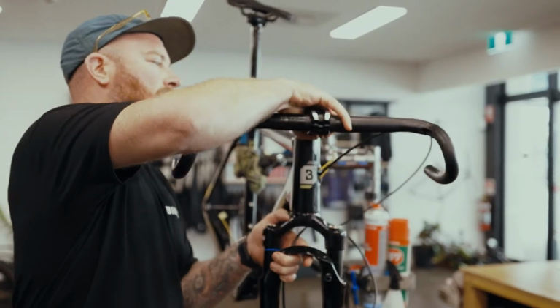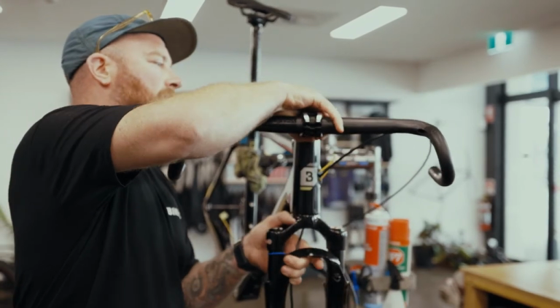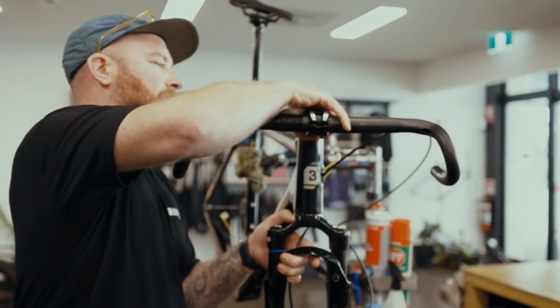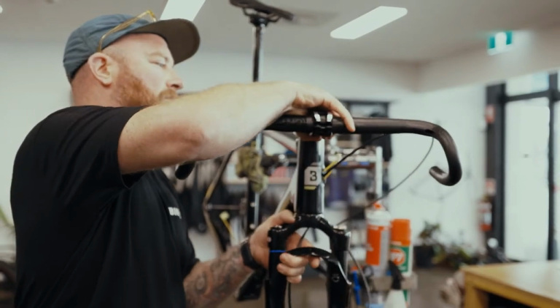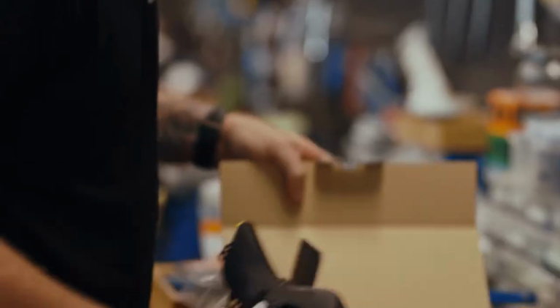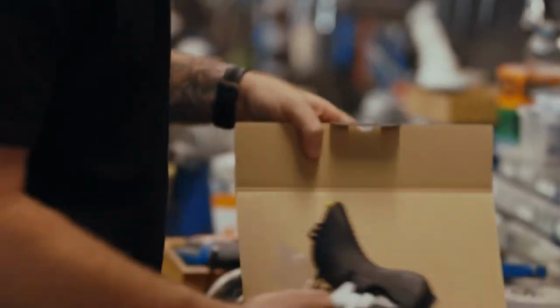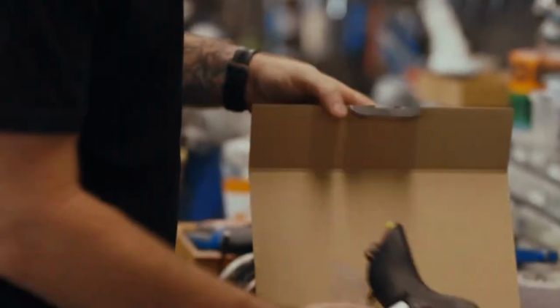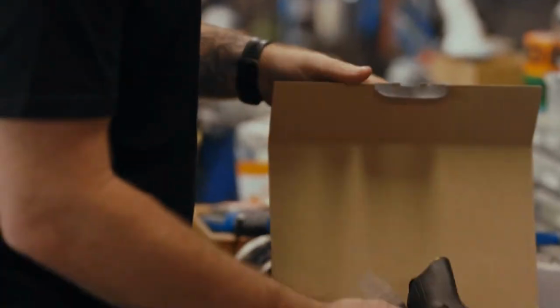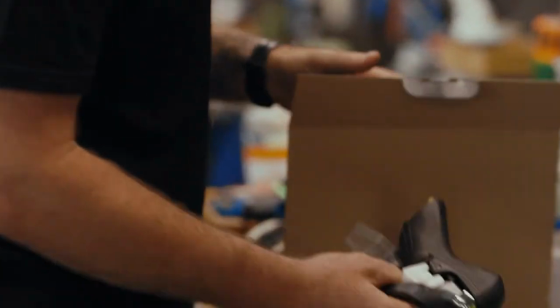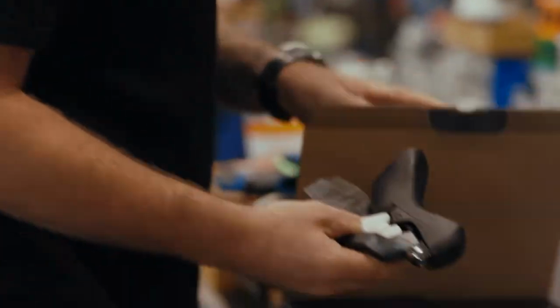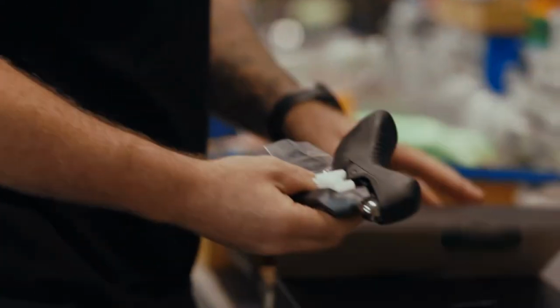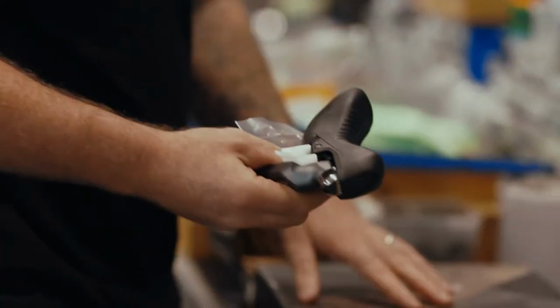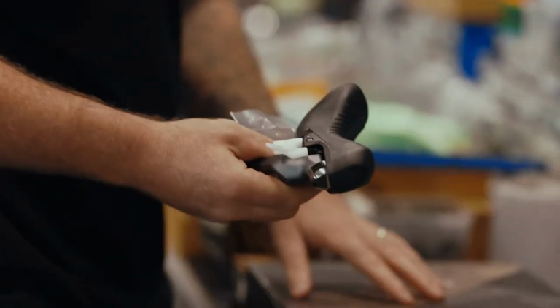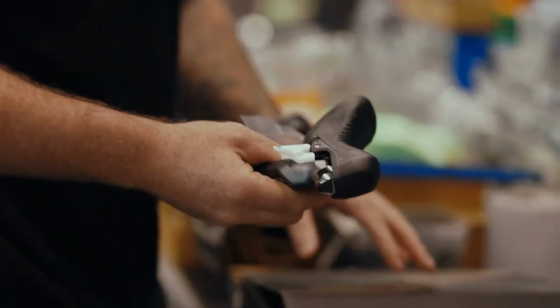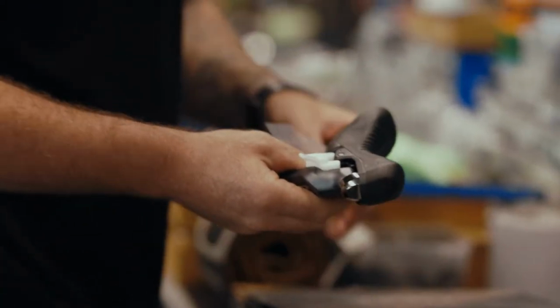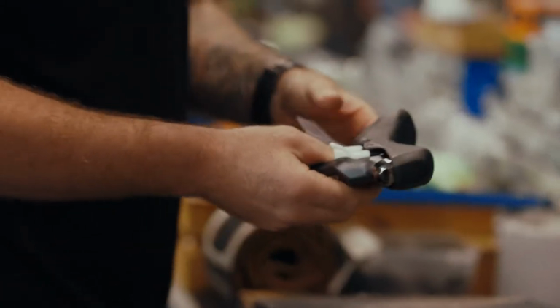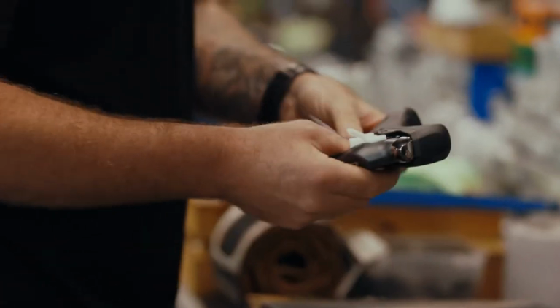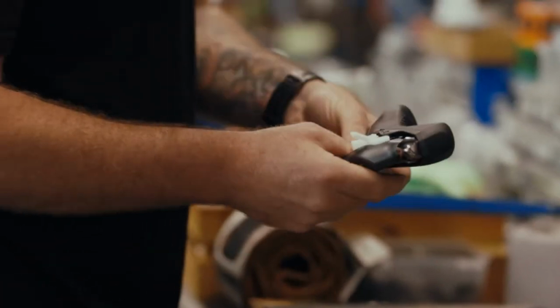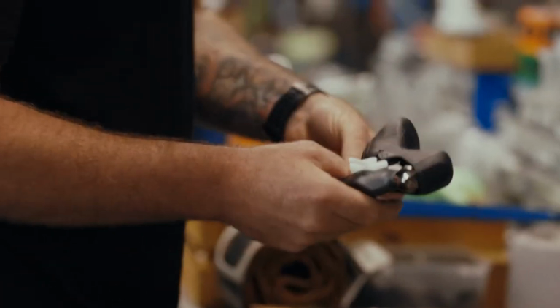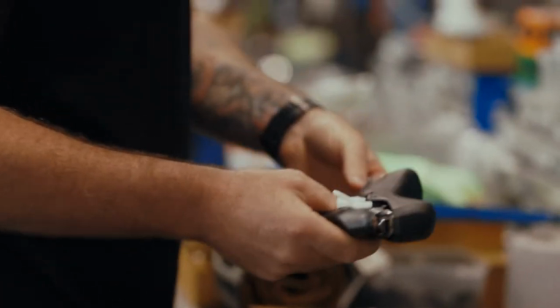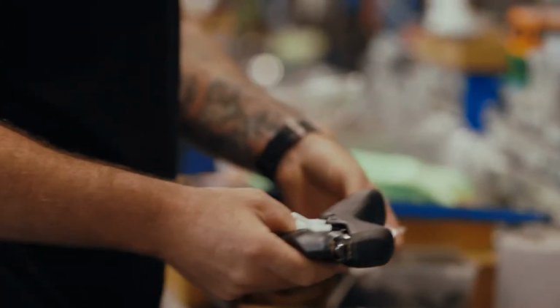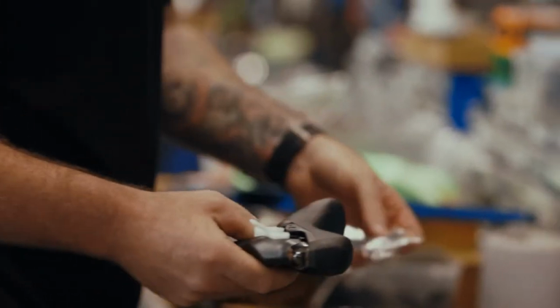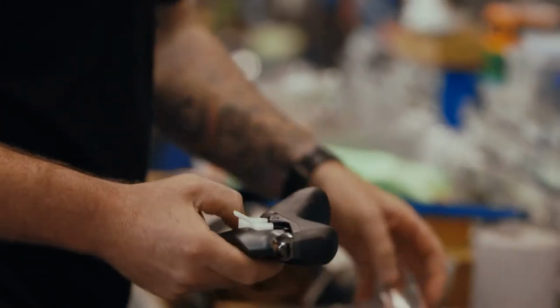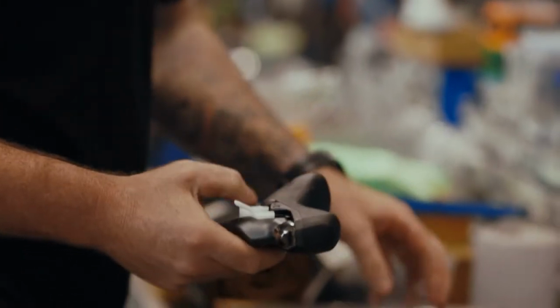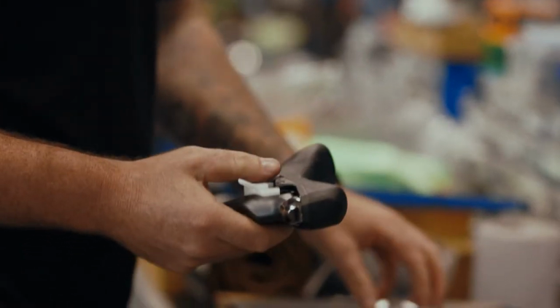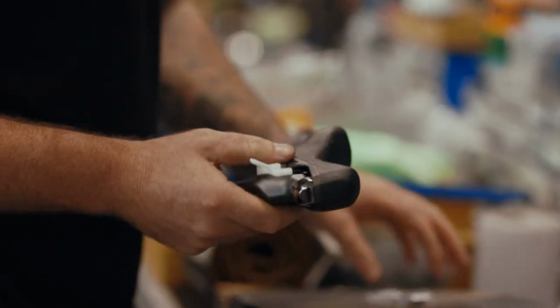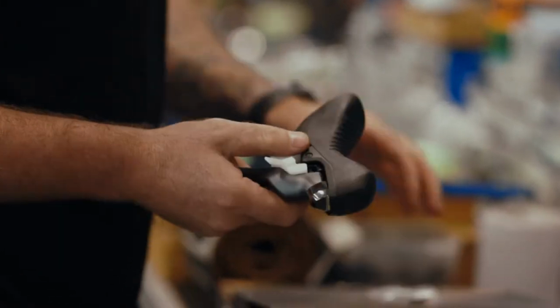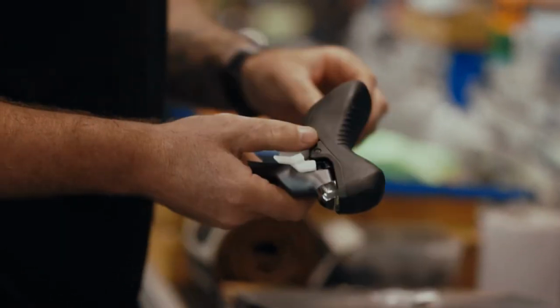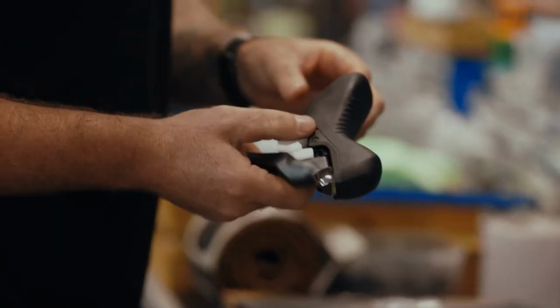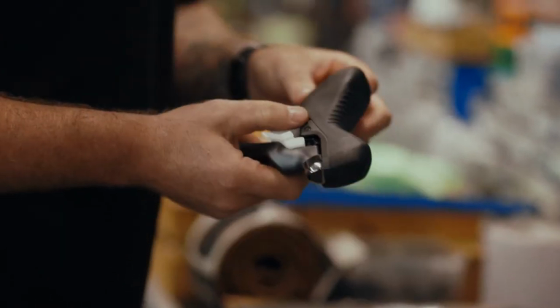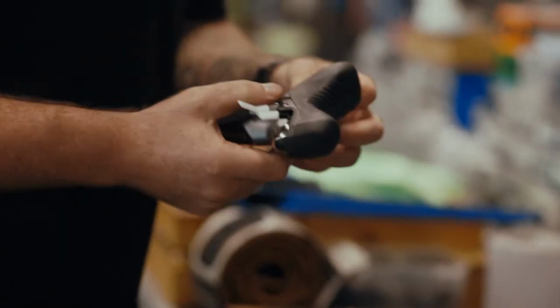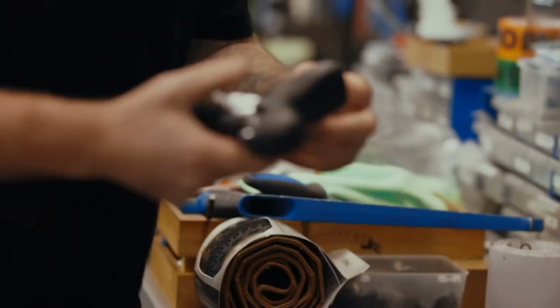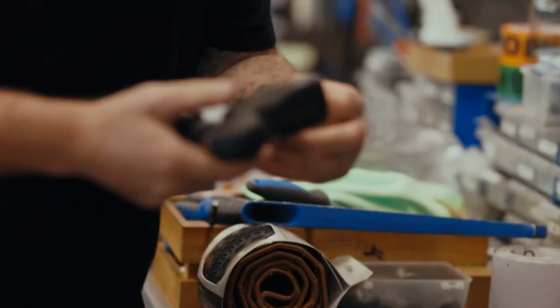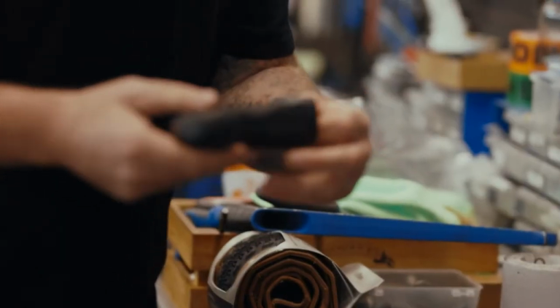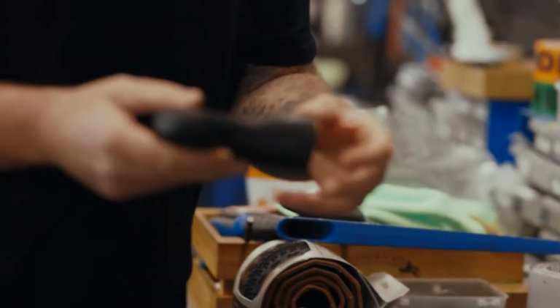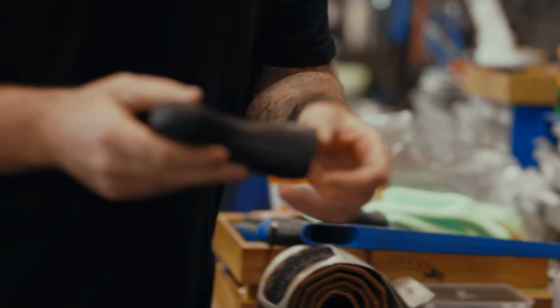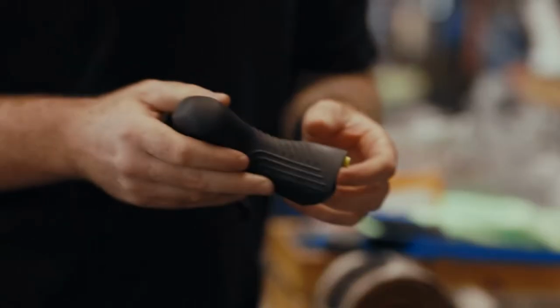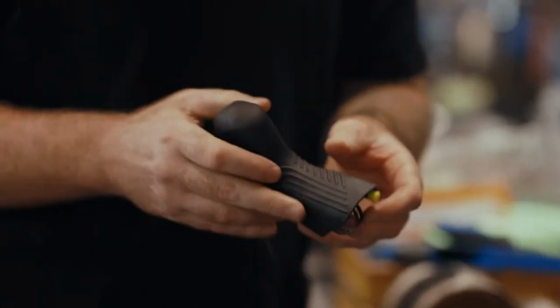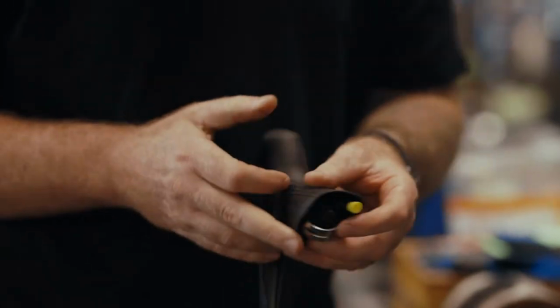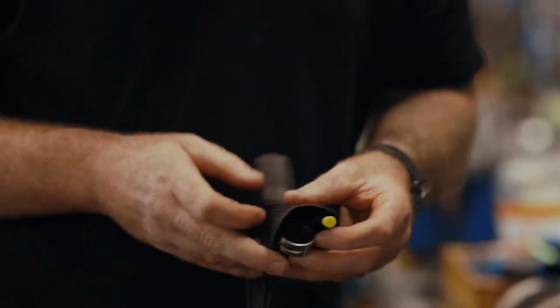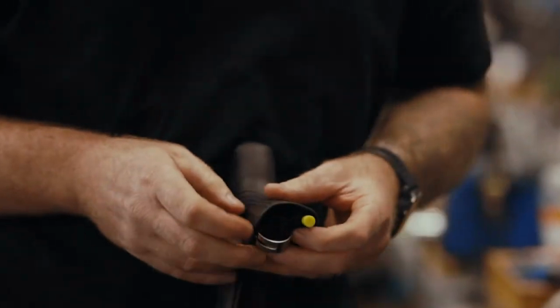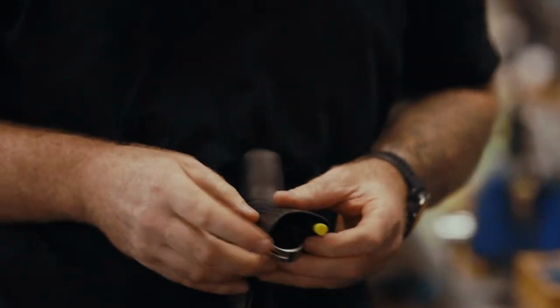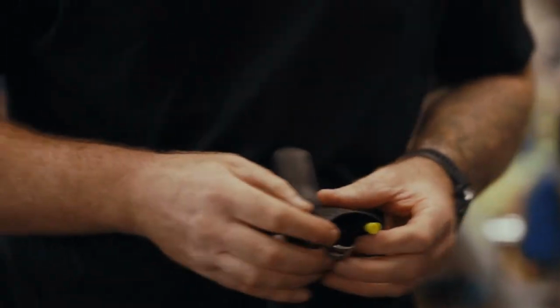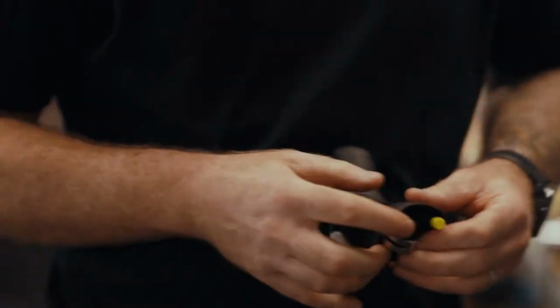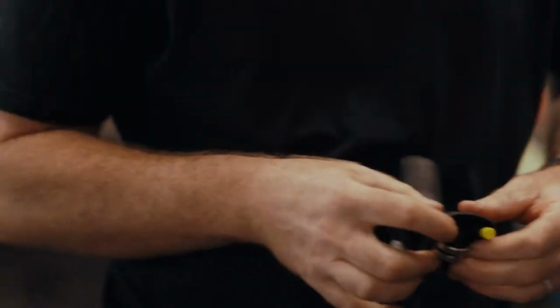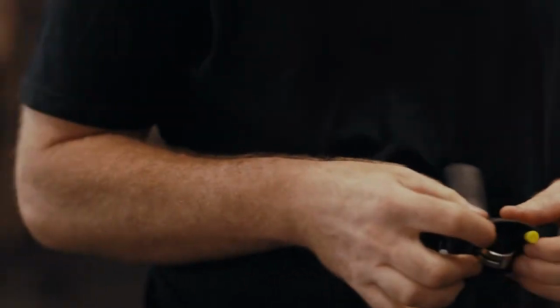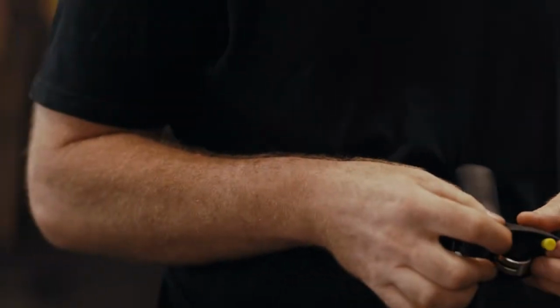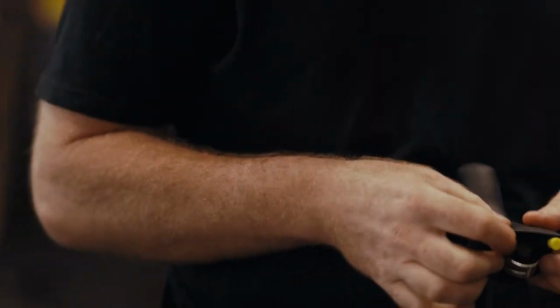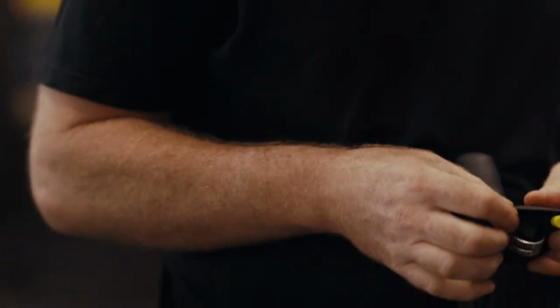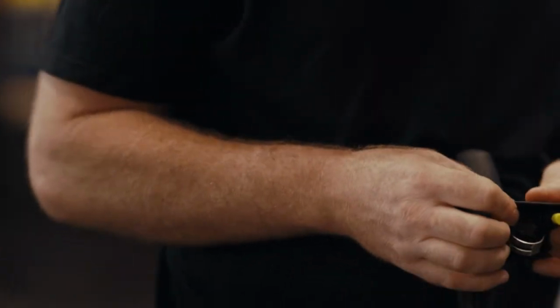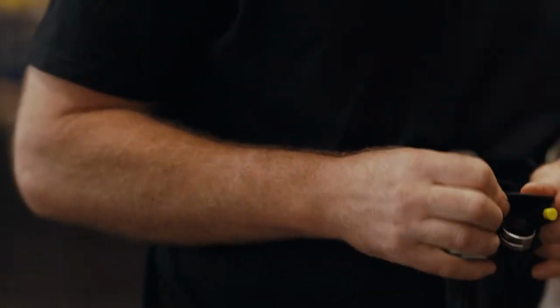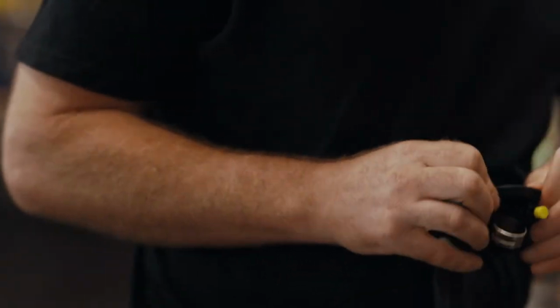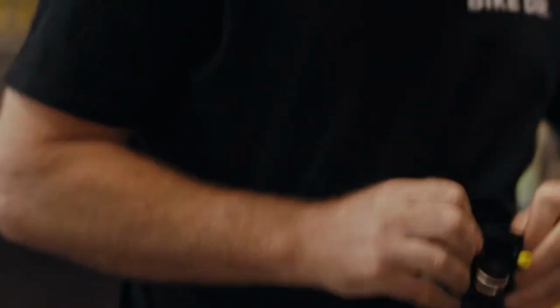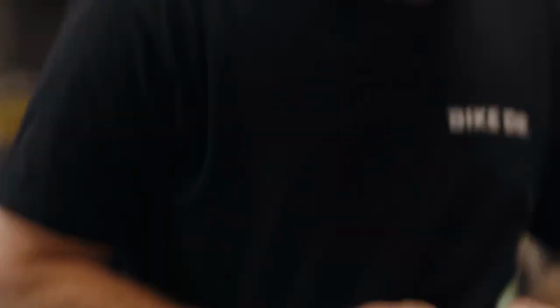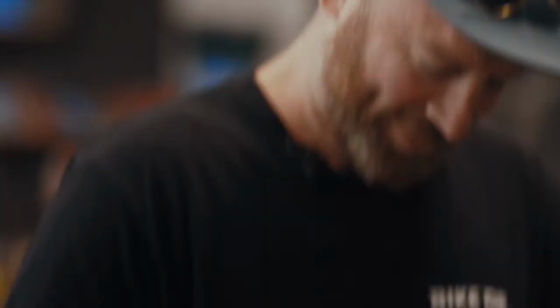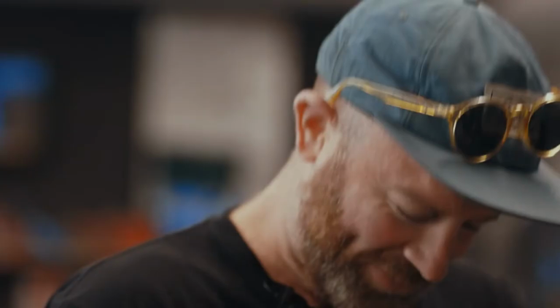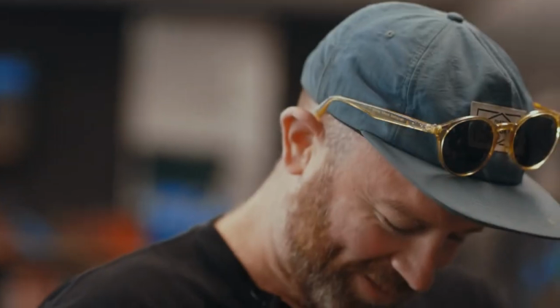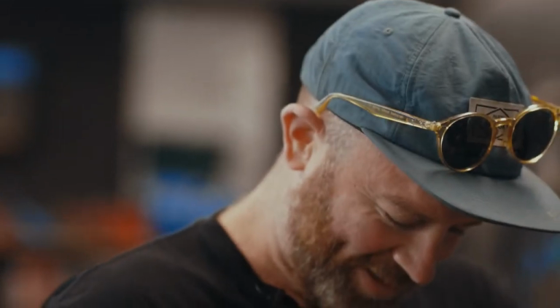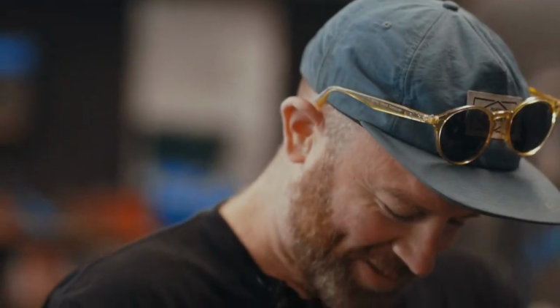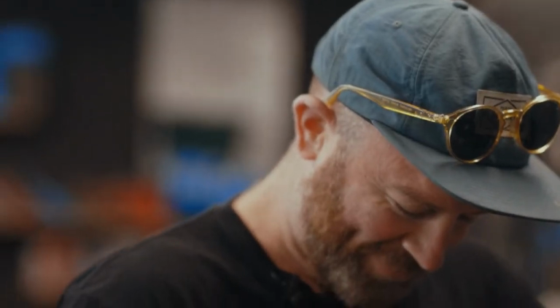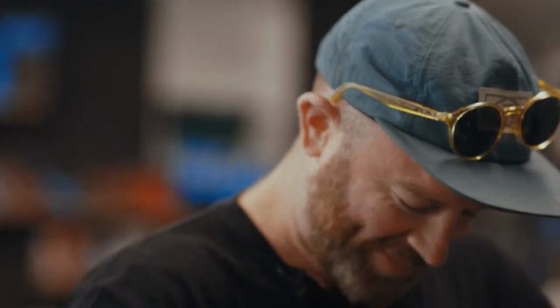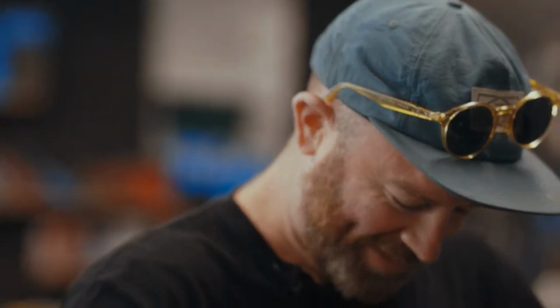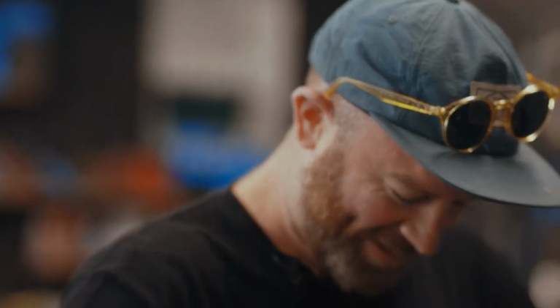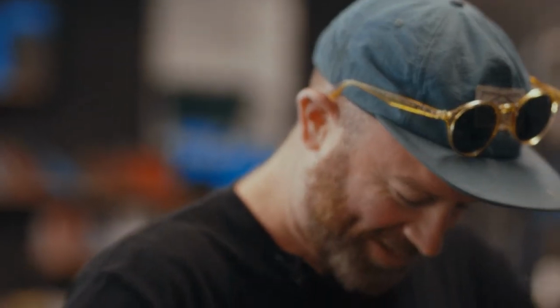It's like Christmas every day in the bike shop. You get to open up little gifts all the time. It's nice.